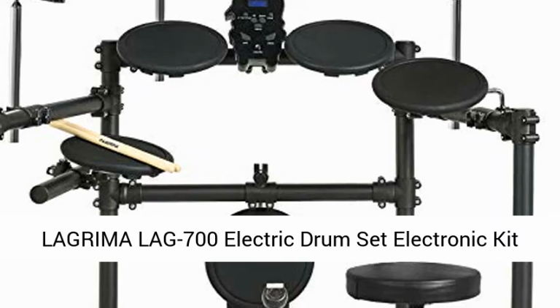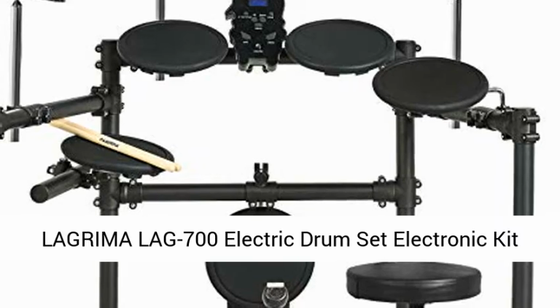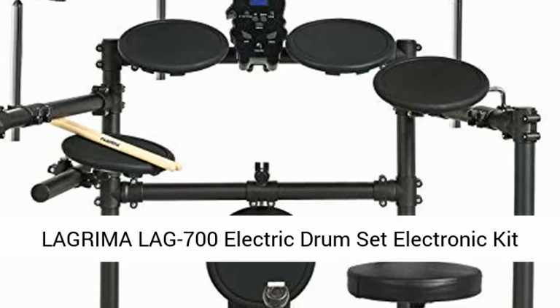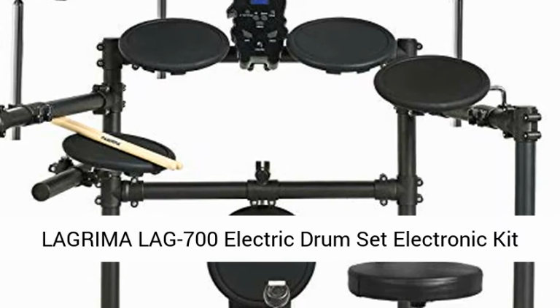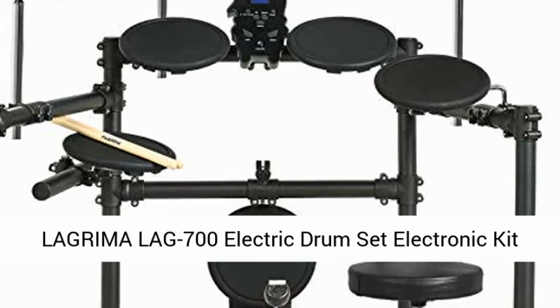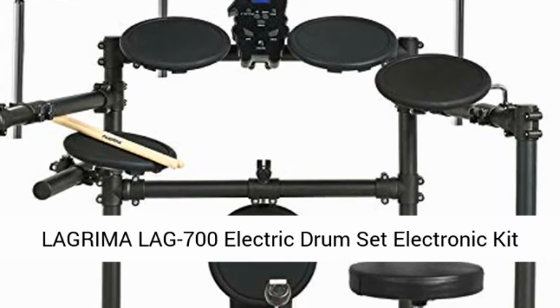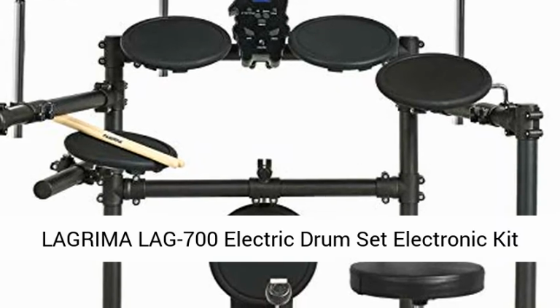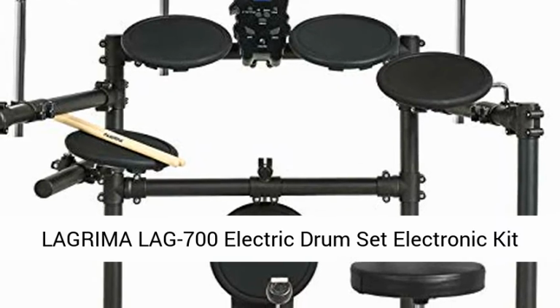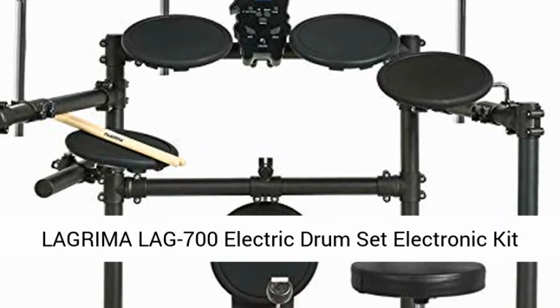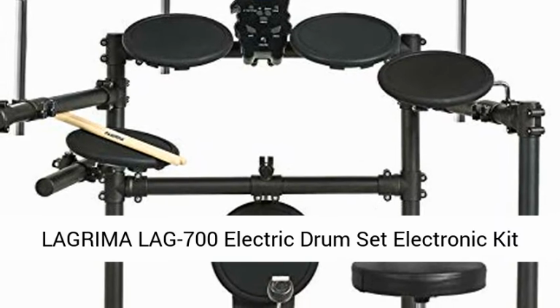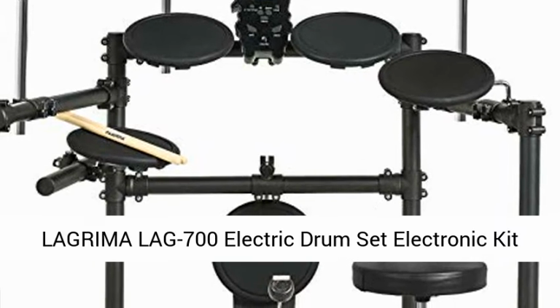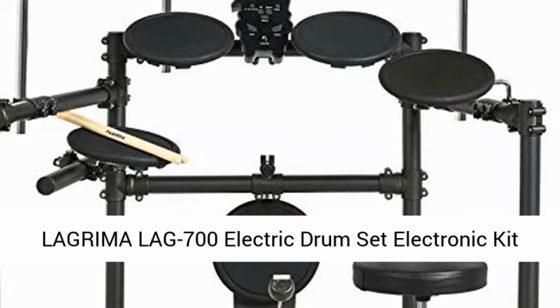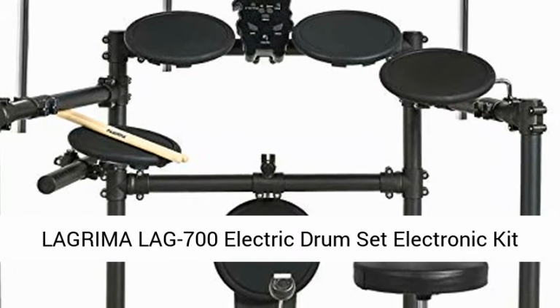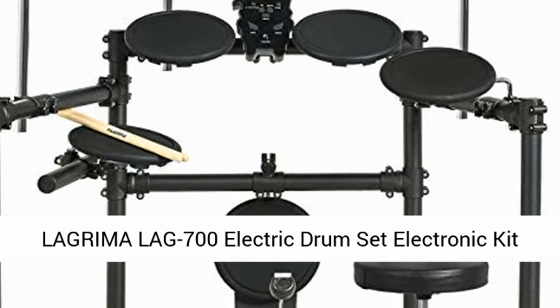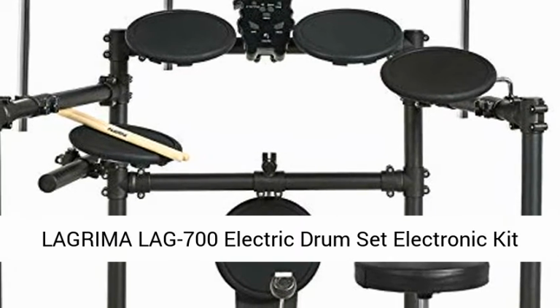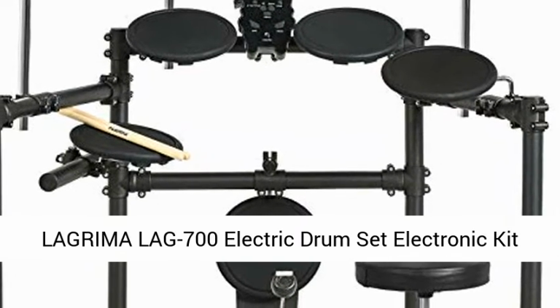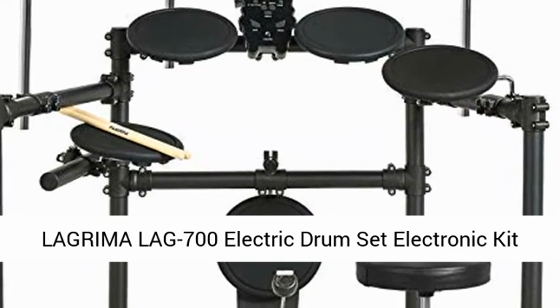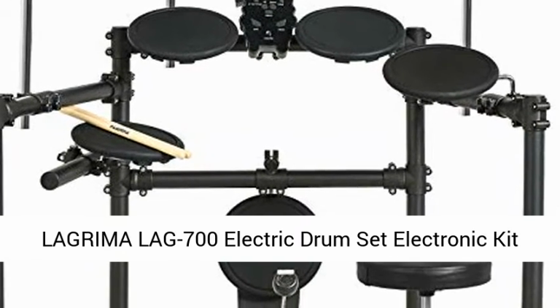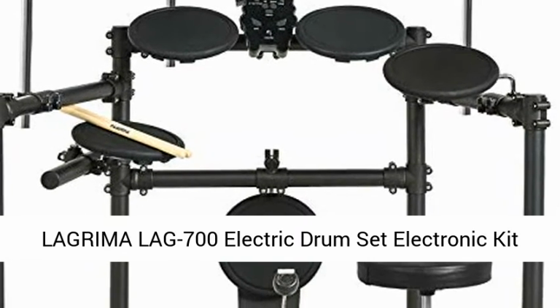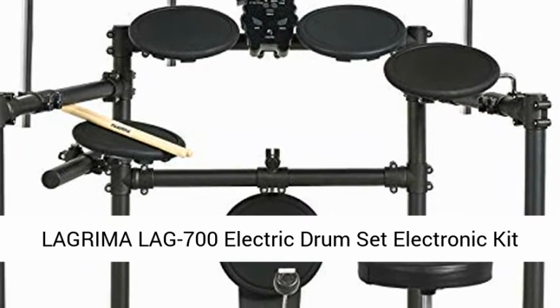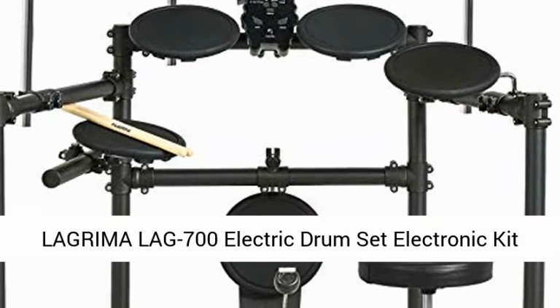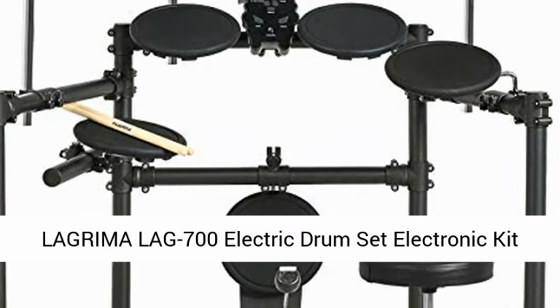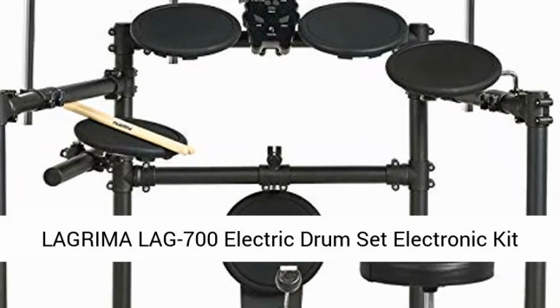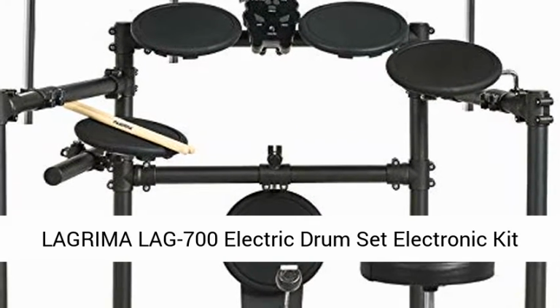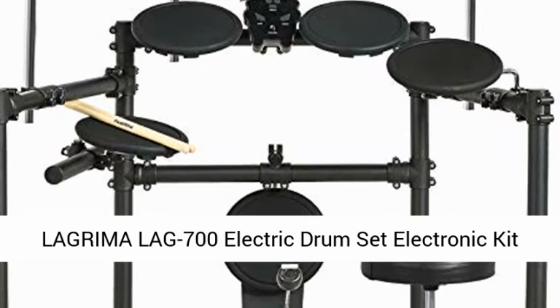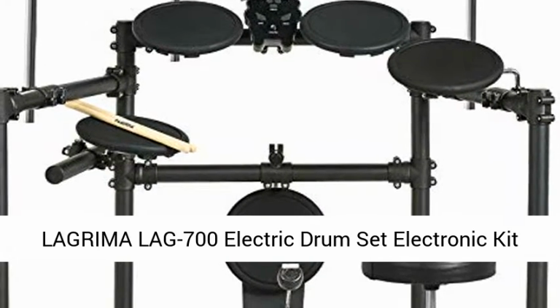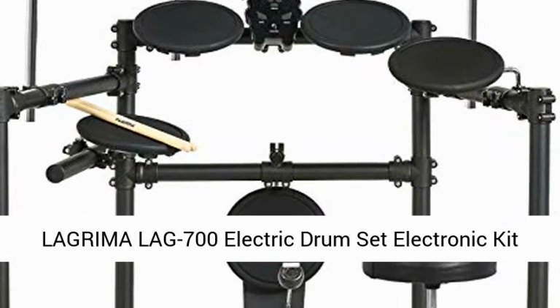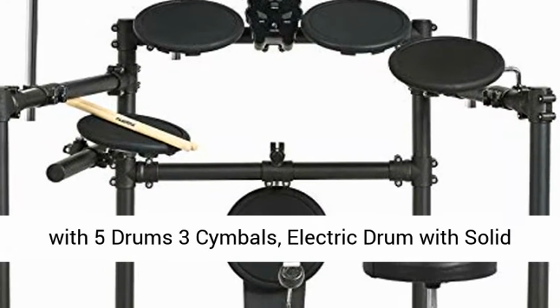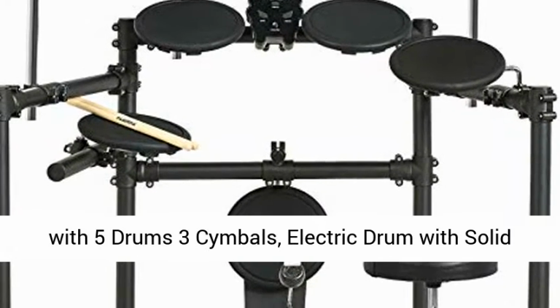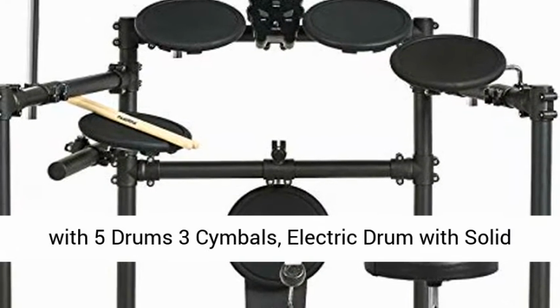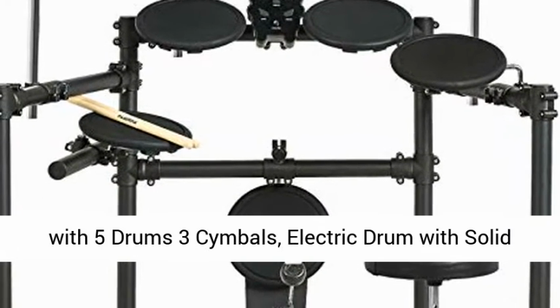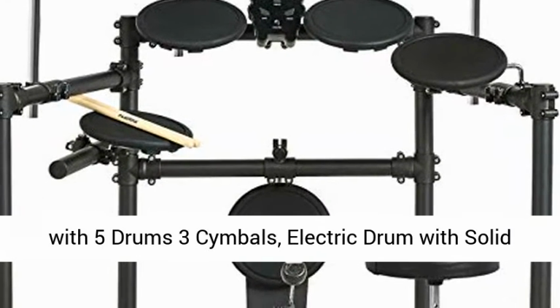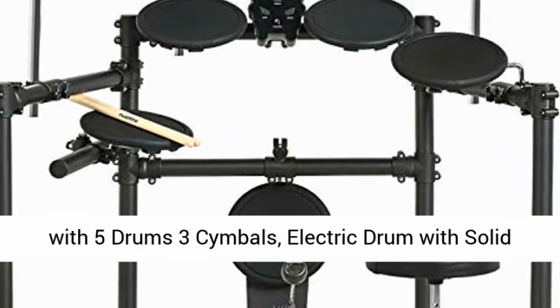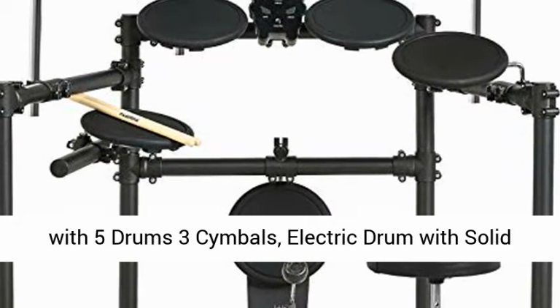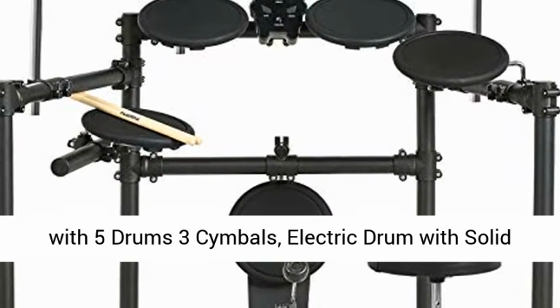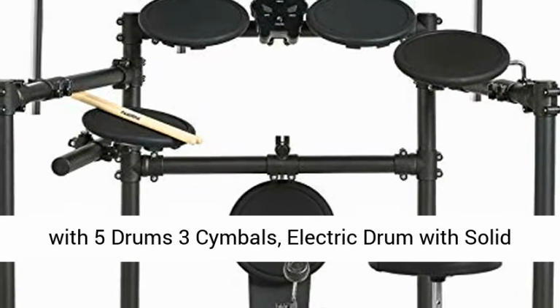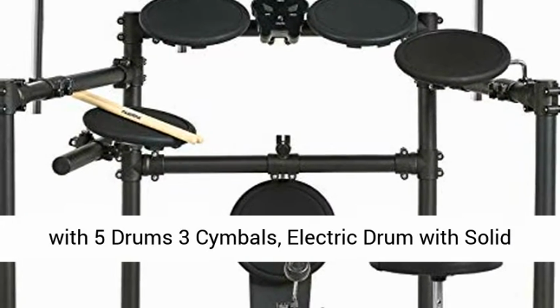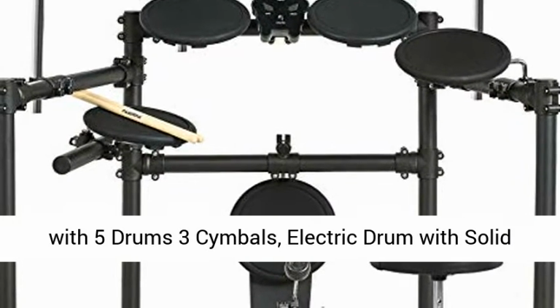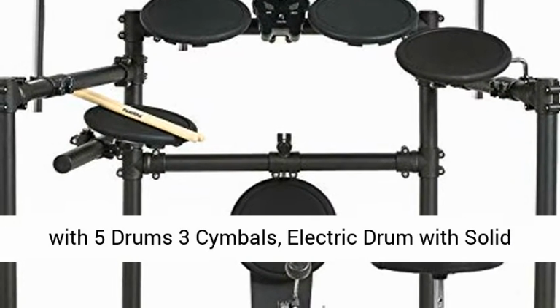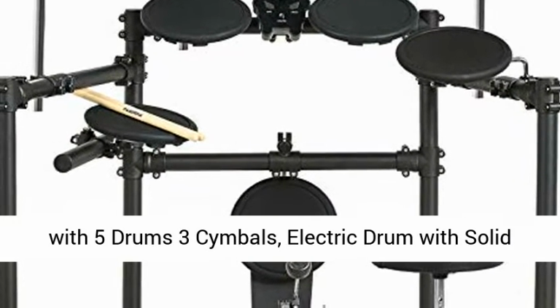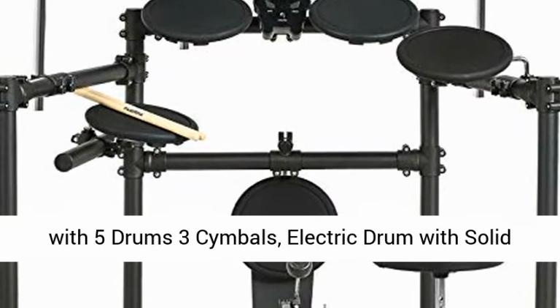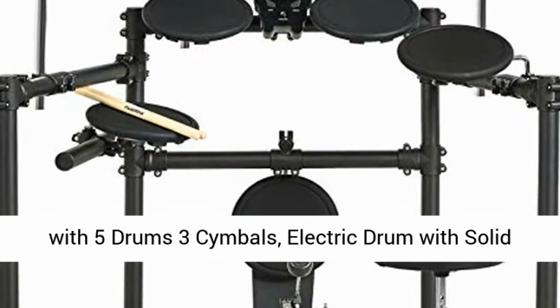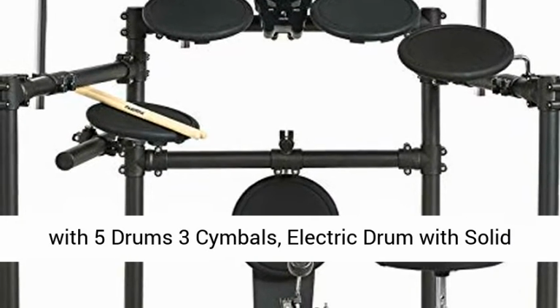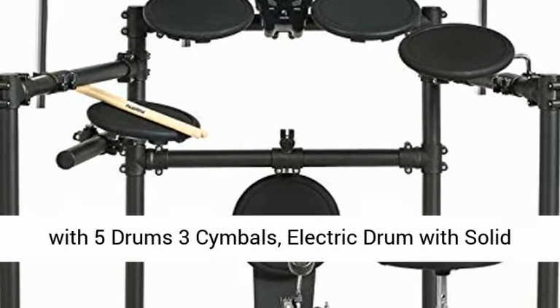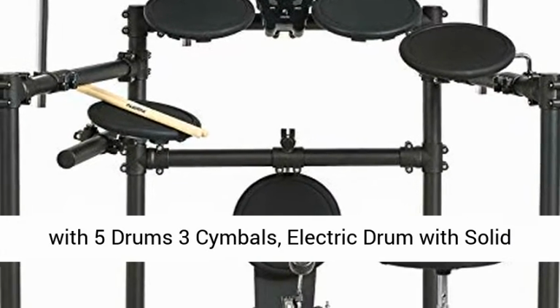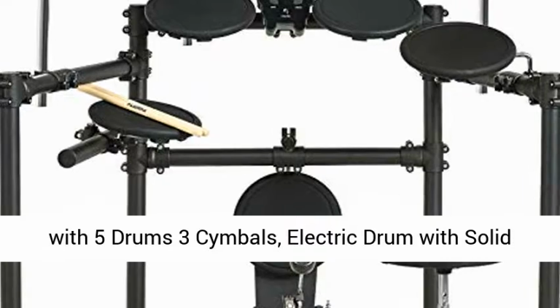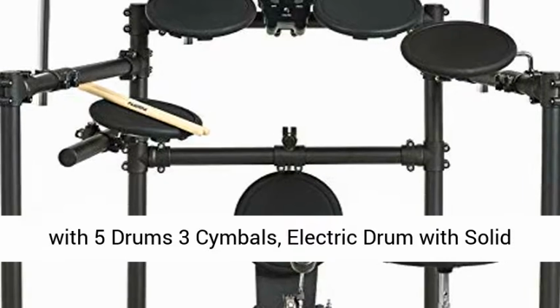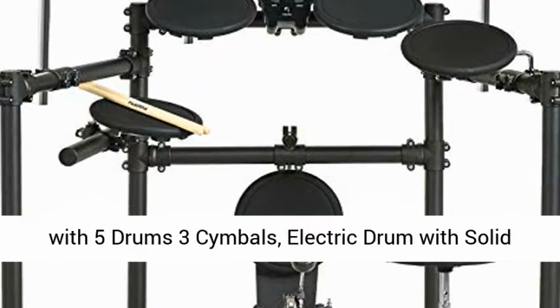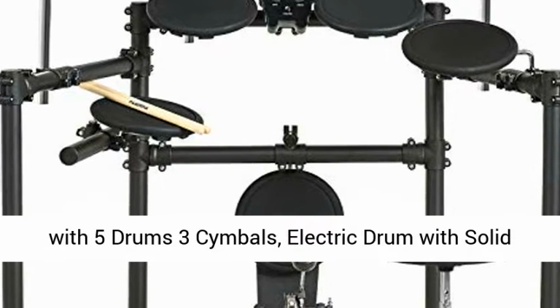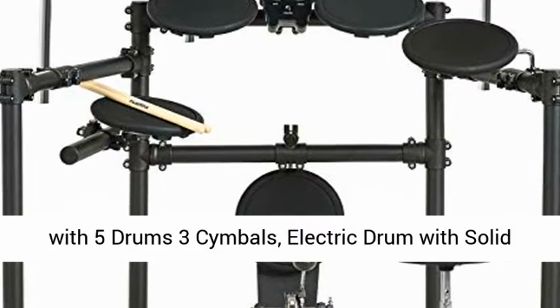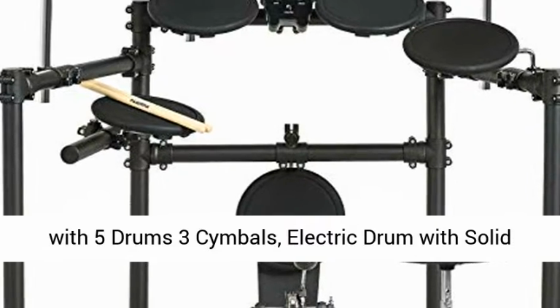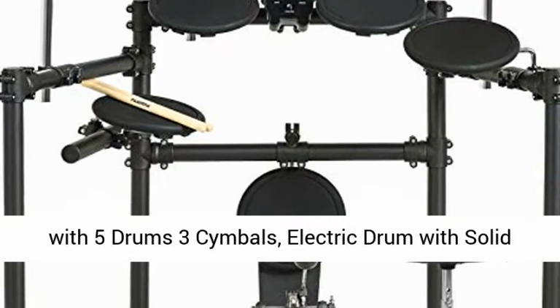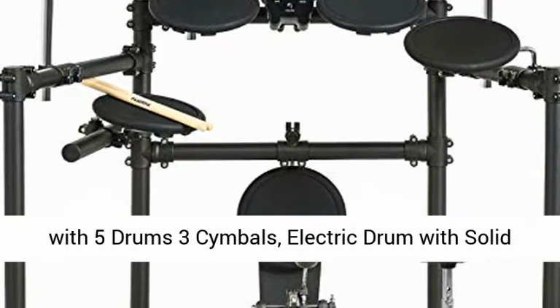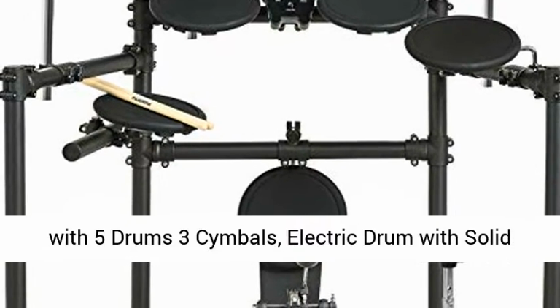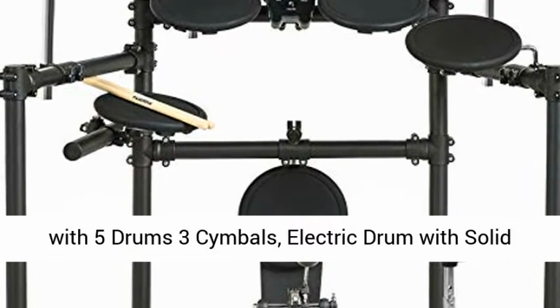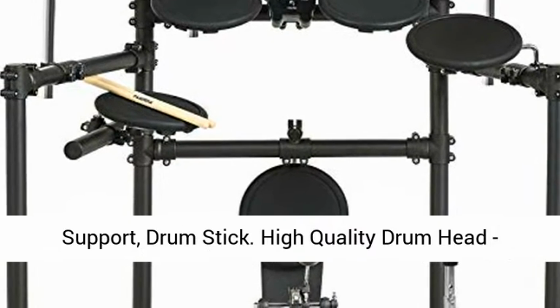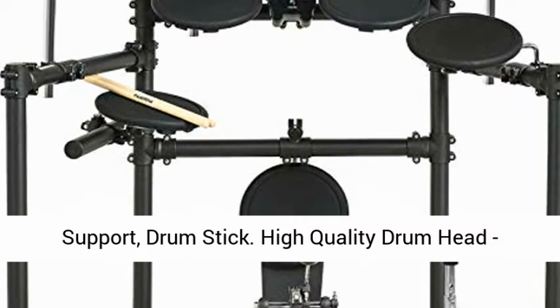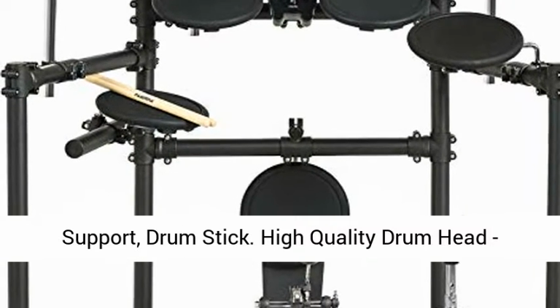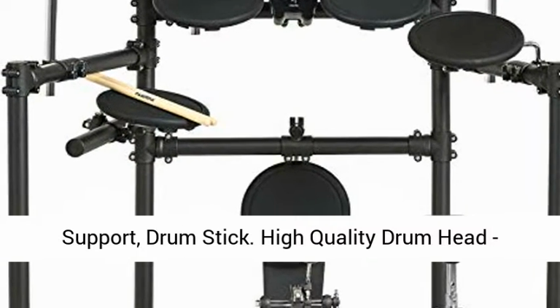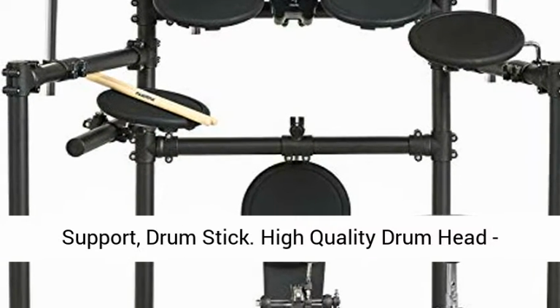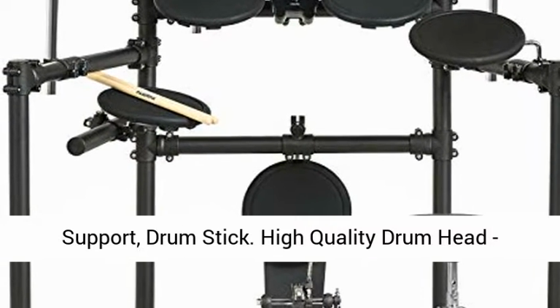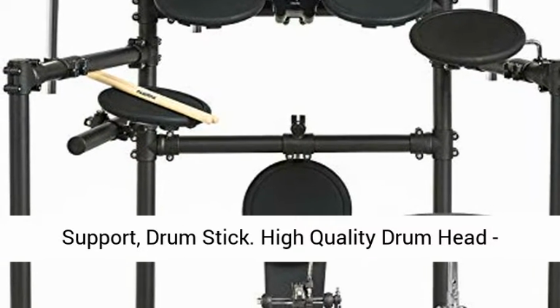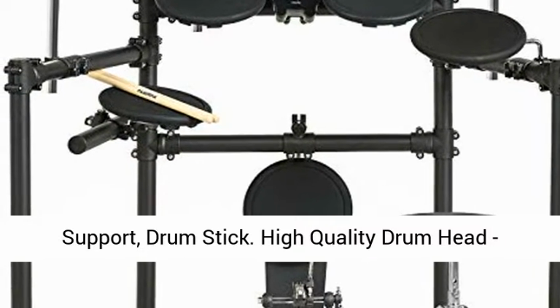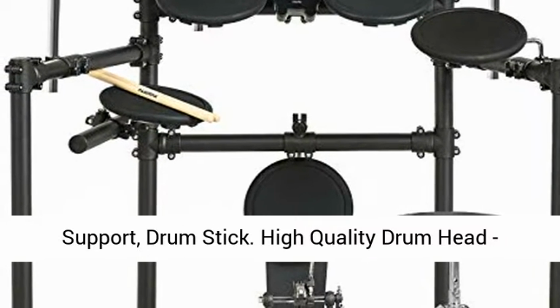Lagrimalag 700 electric drum set electronic kit with 5 drums and 3 cymbals, featuring an electric drum with solid support and drum sticks included.